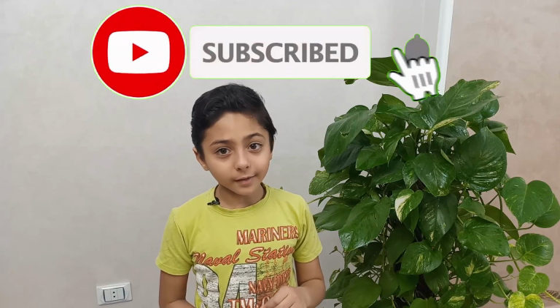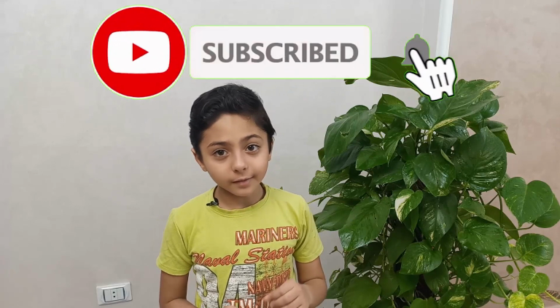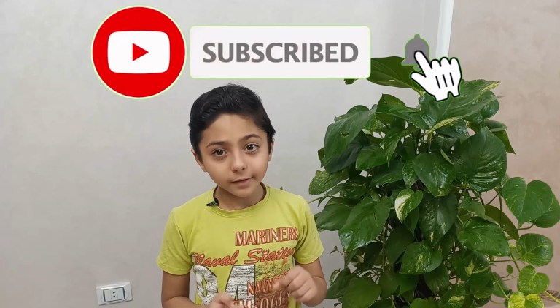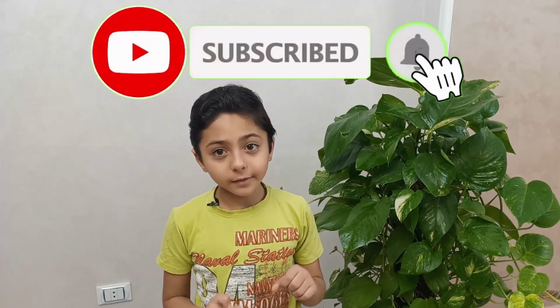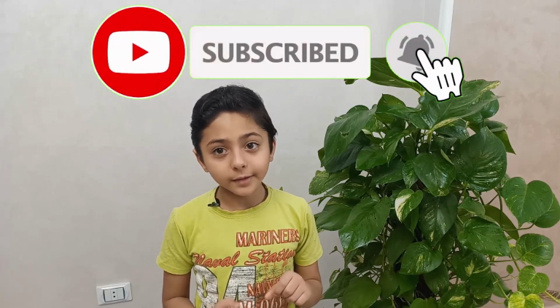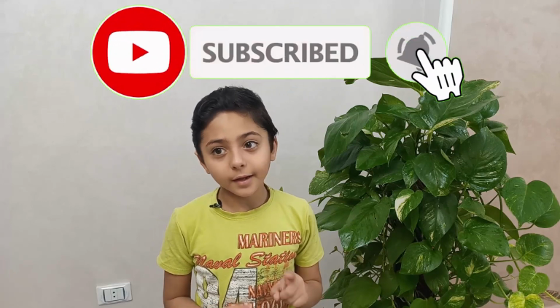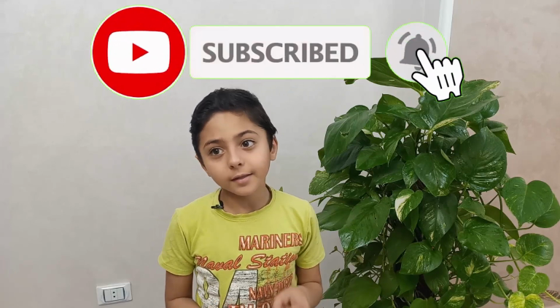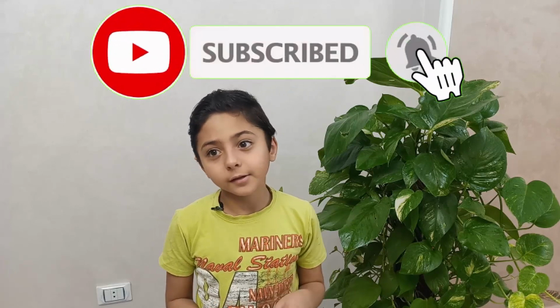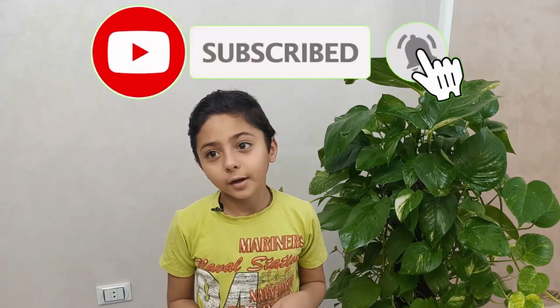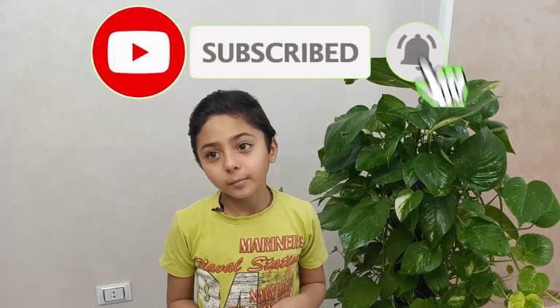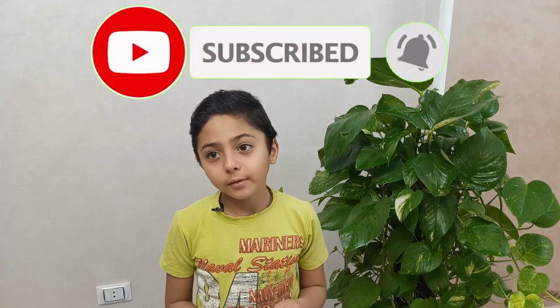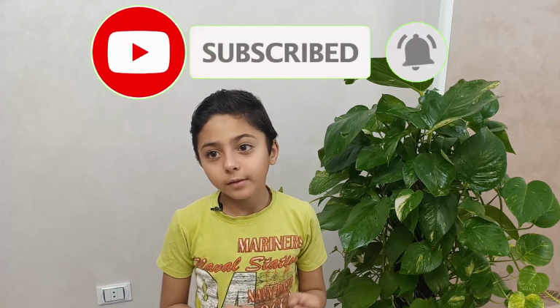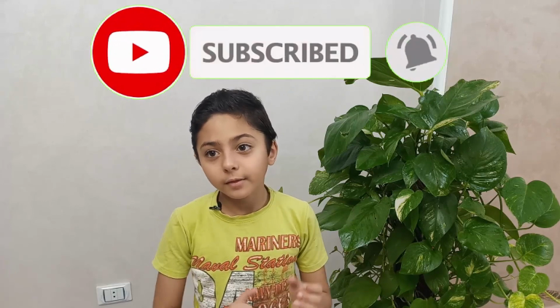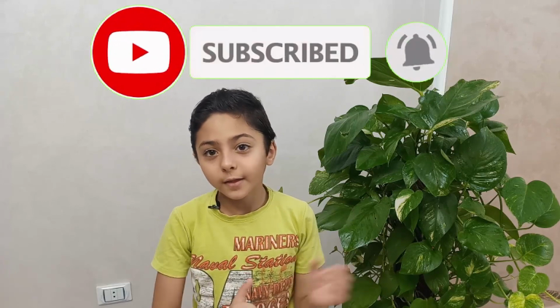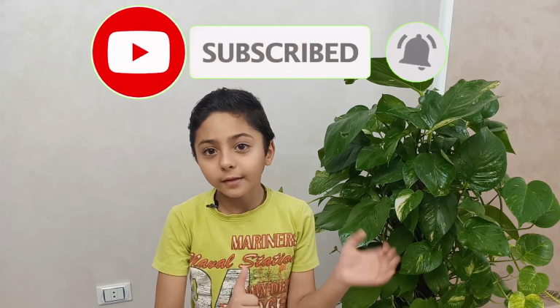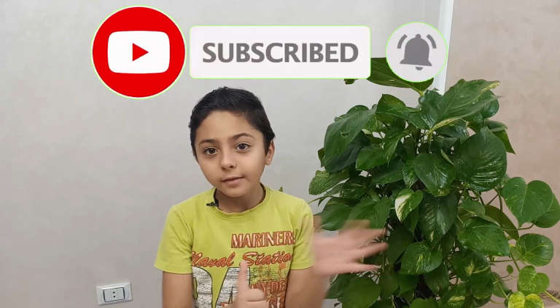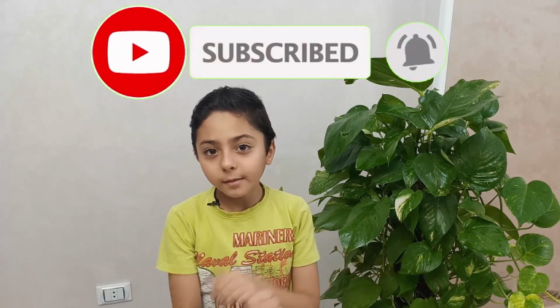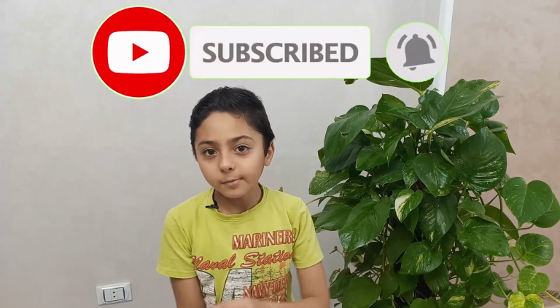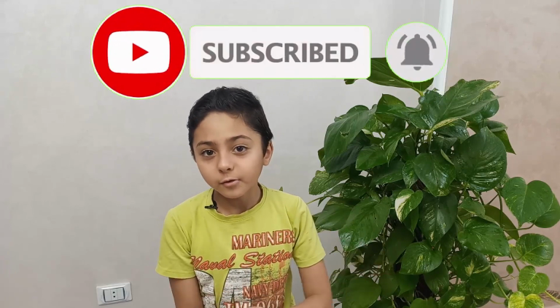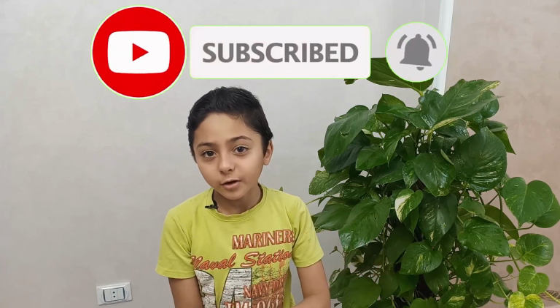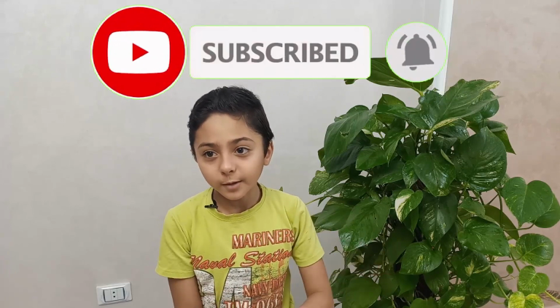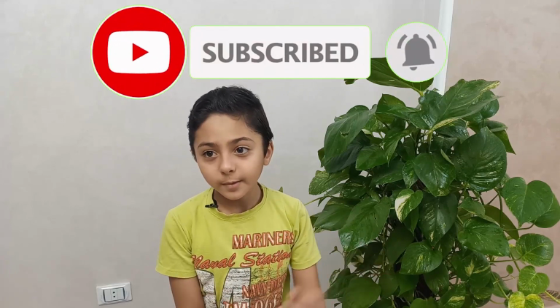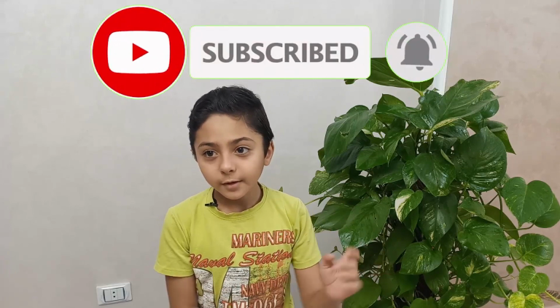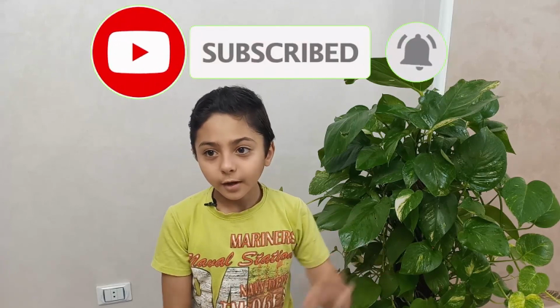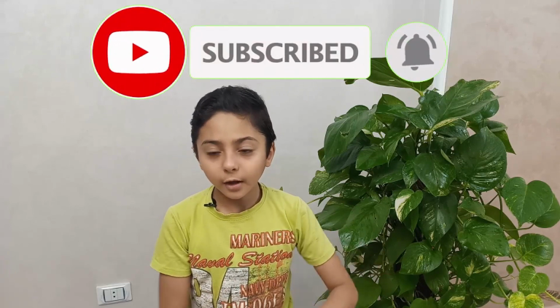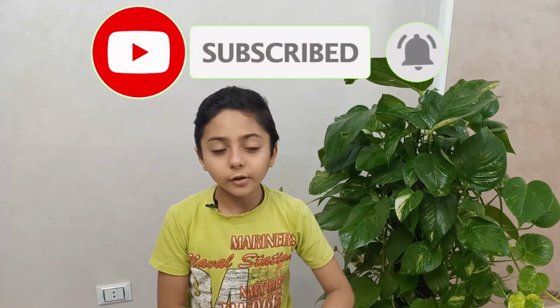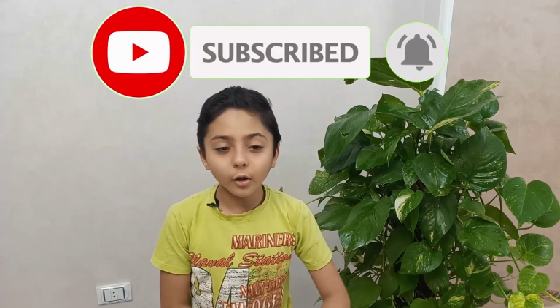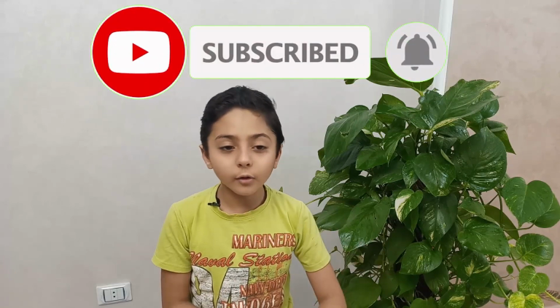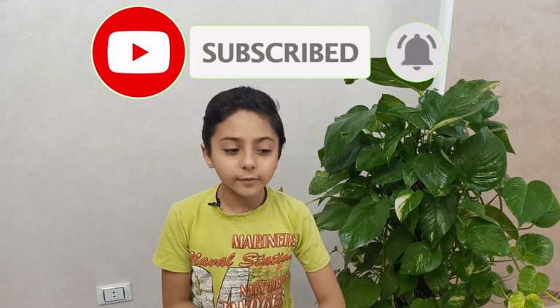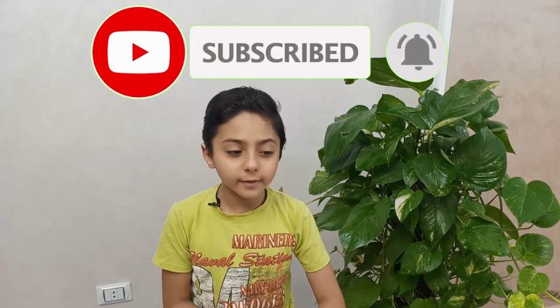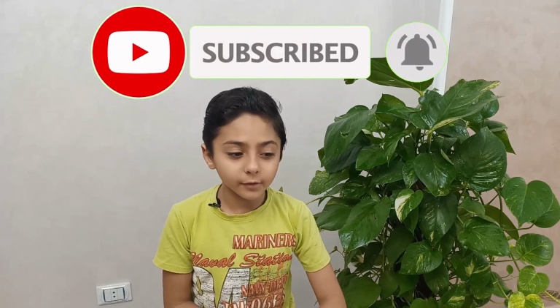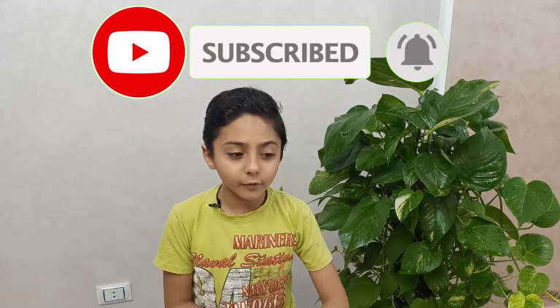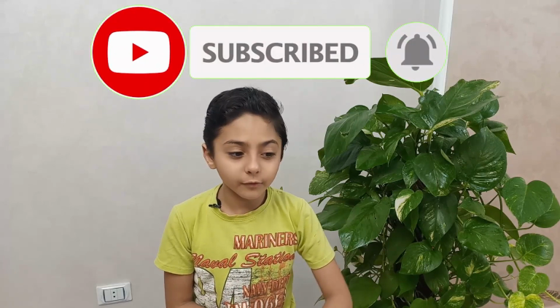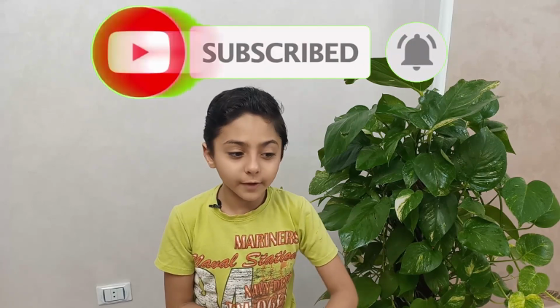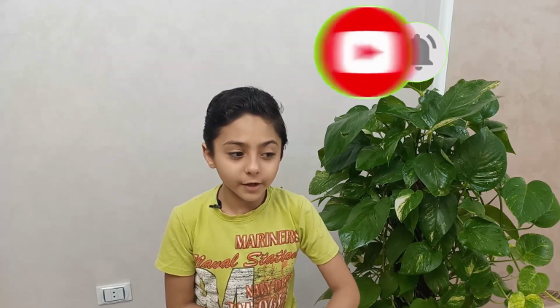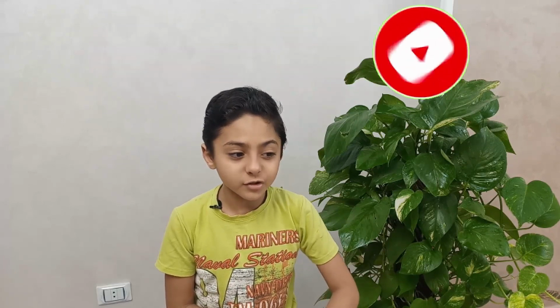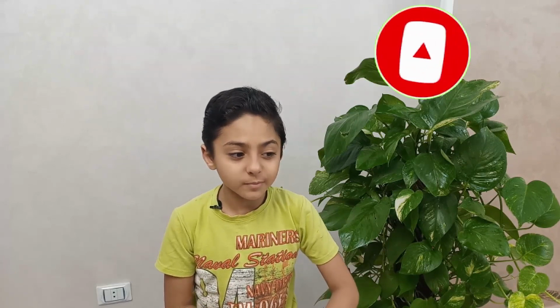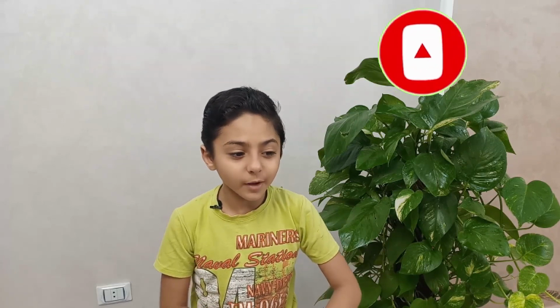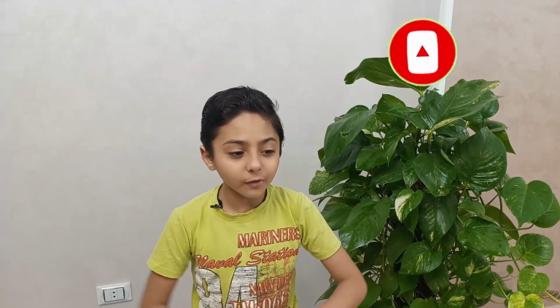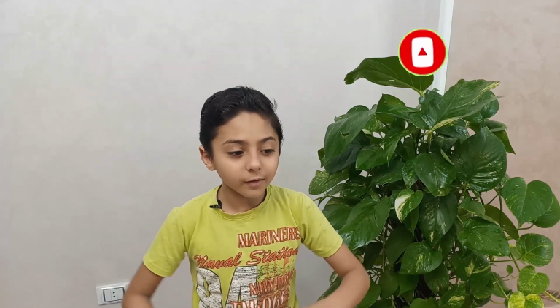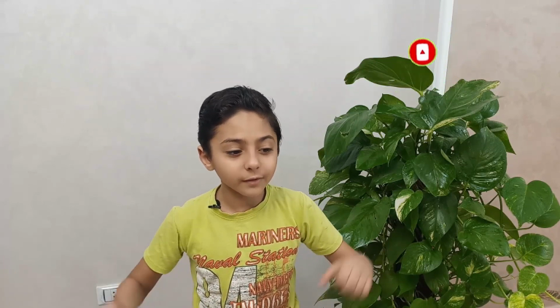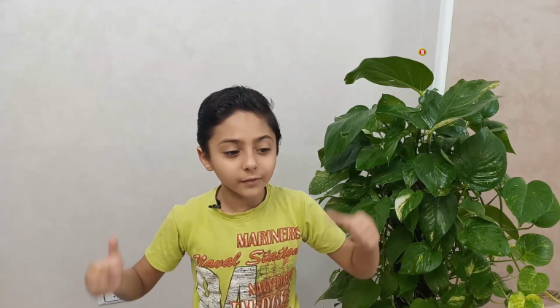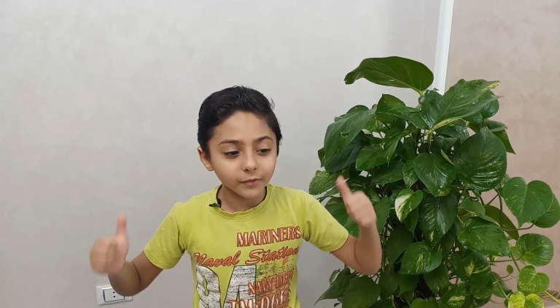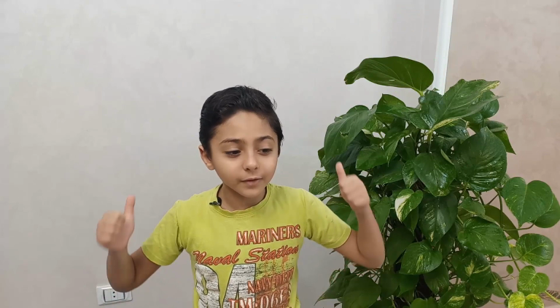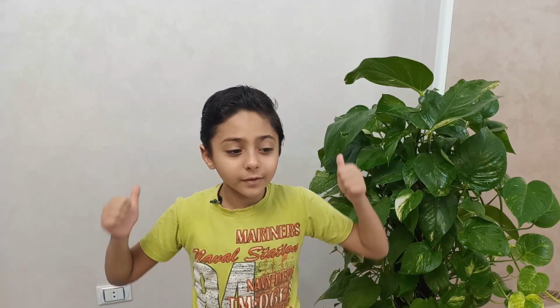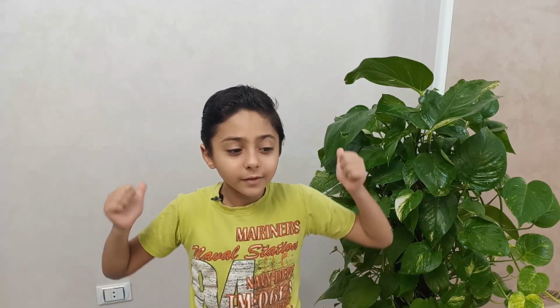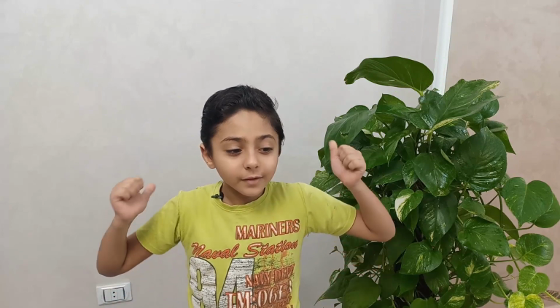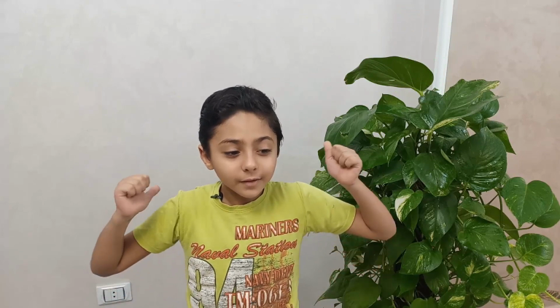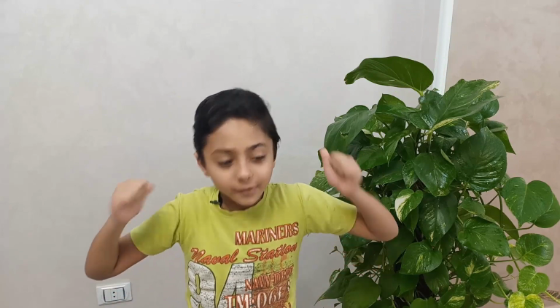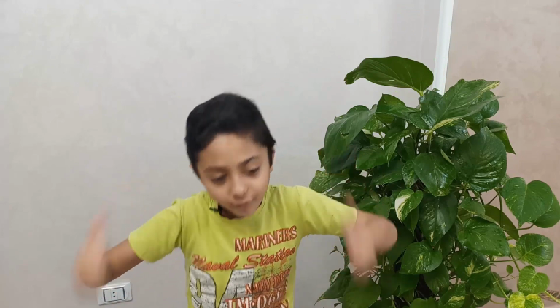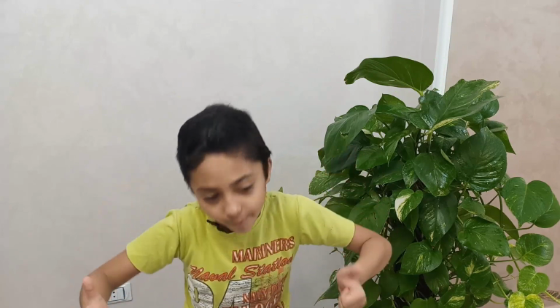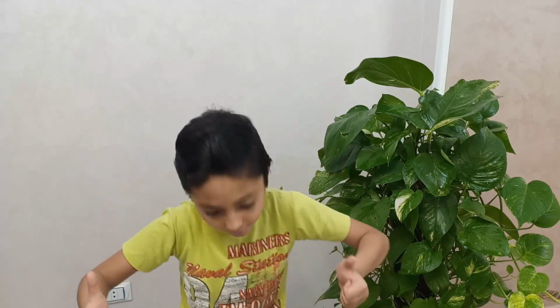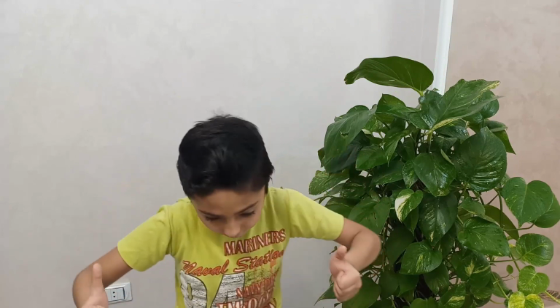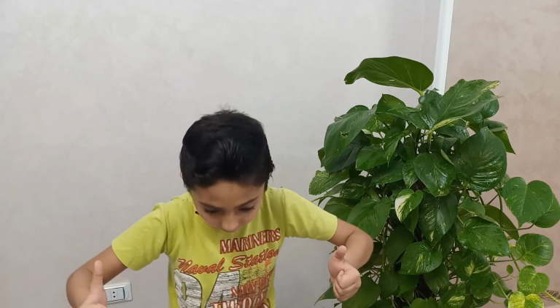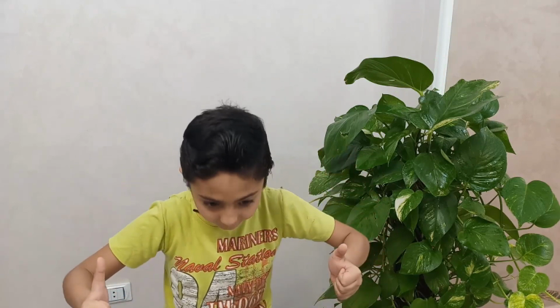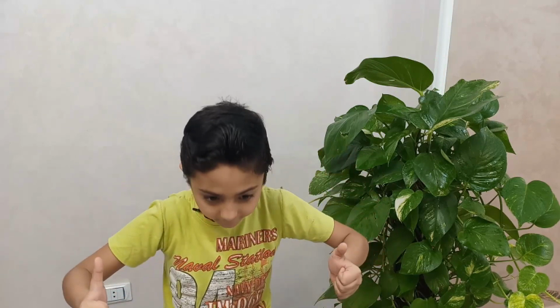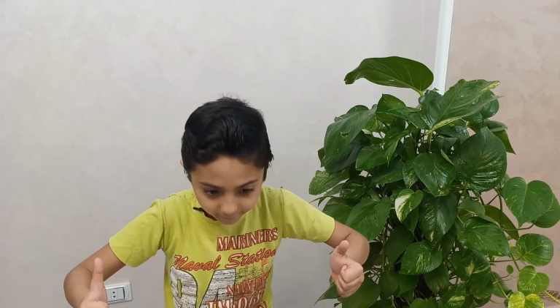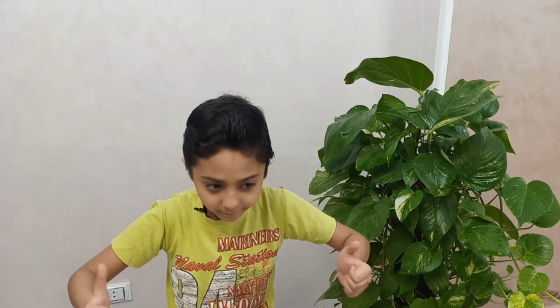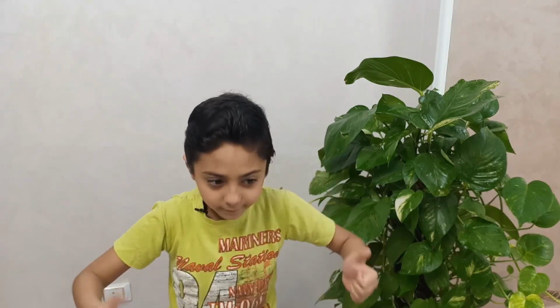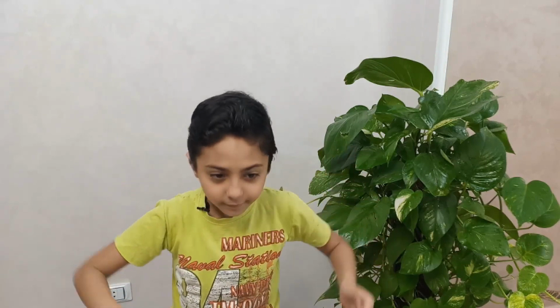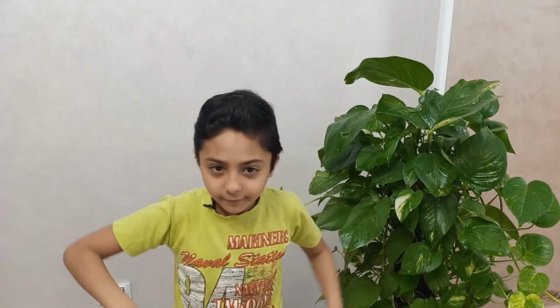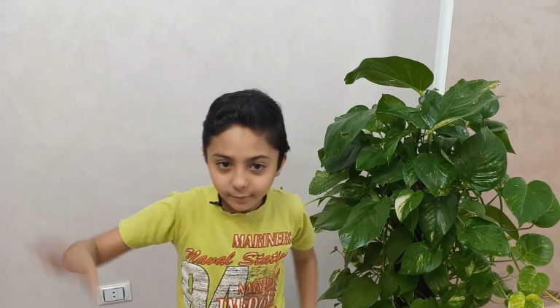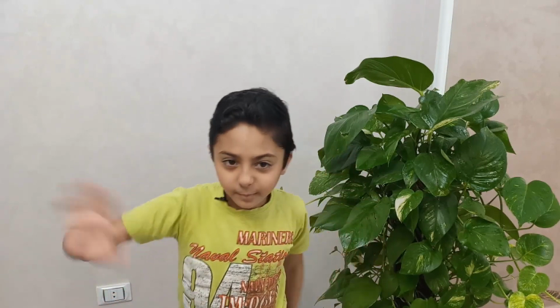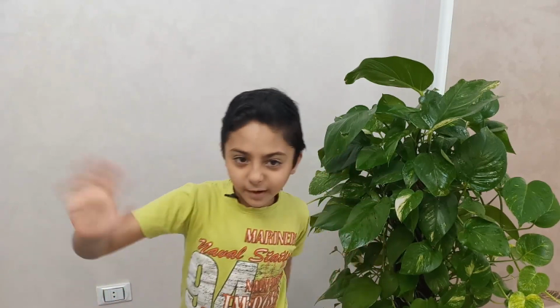I hope you enjoyed today's episode! Until next time, like and subscribe, hit the notification bell, and goodbye!